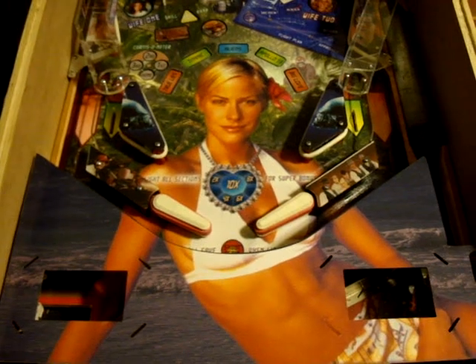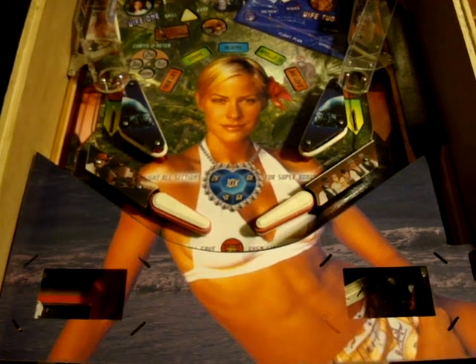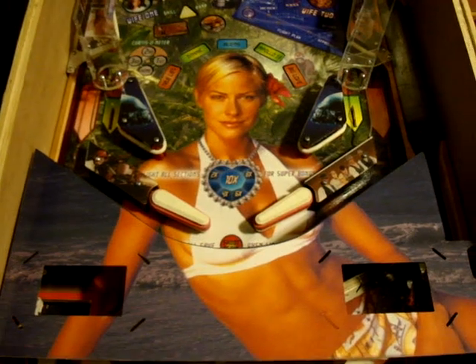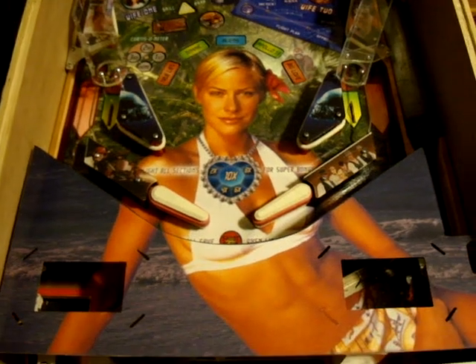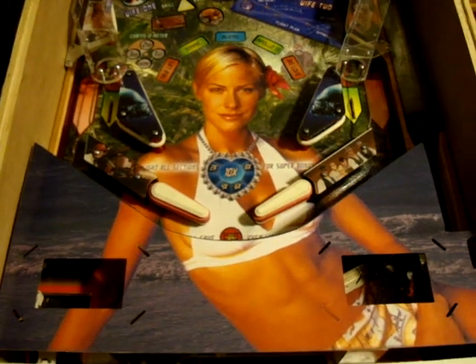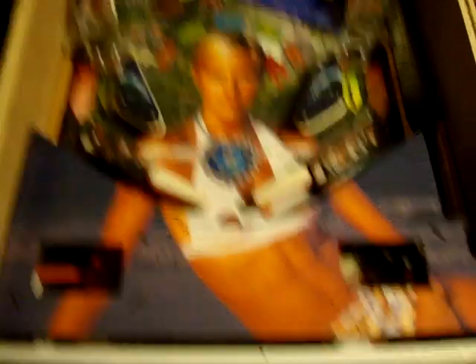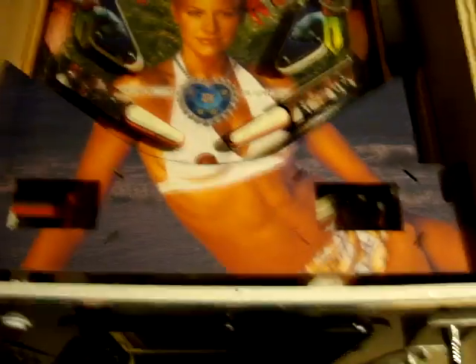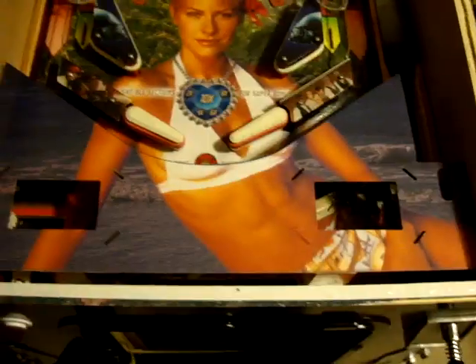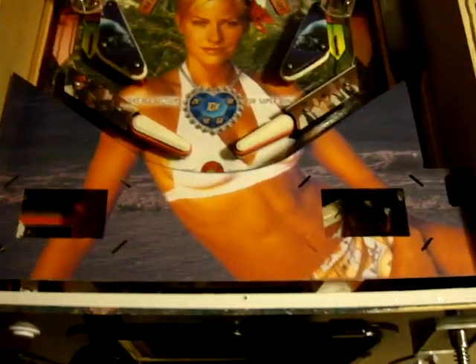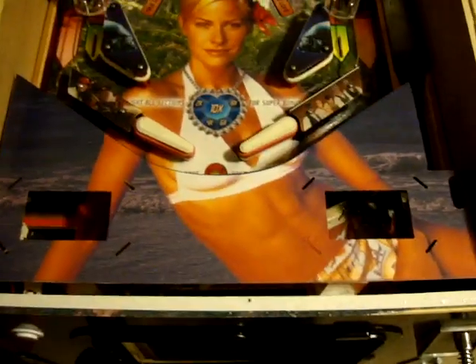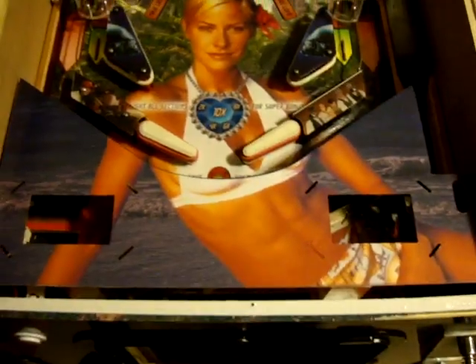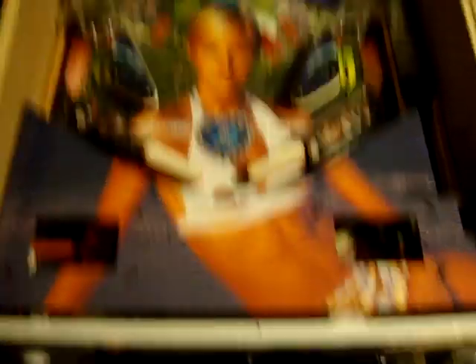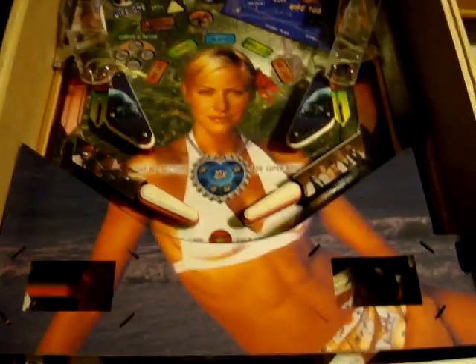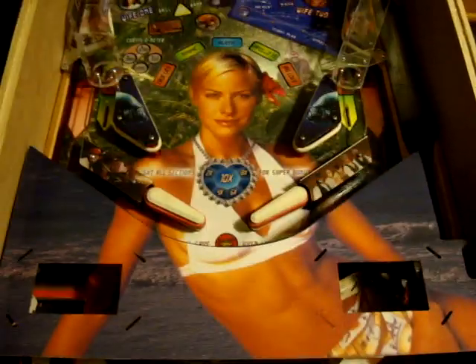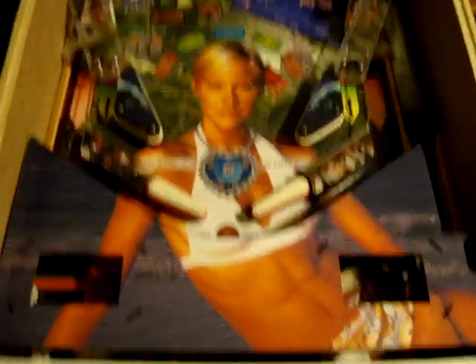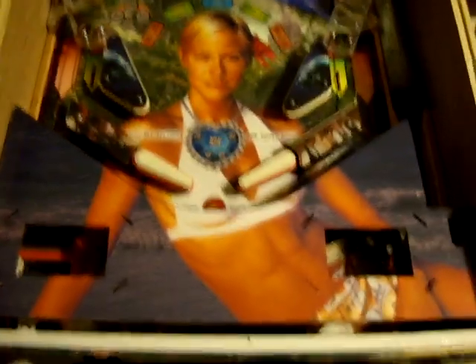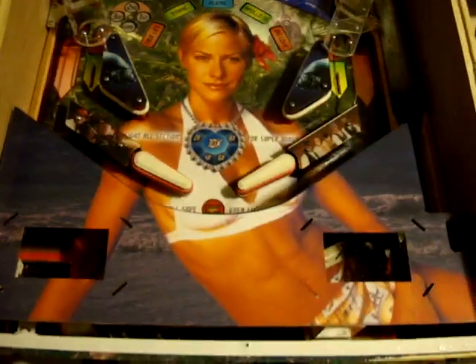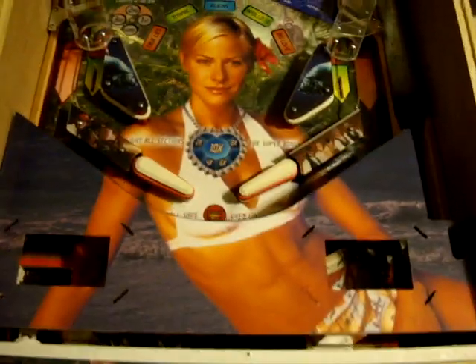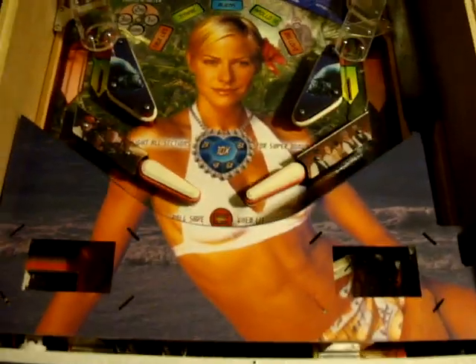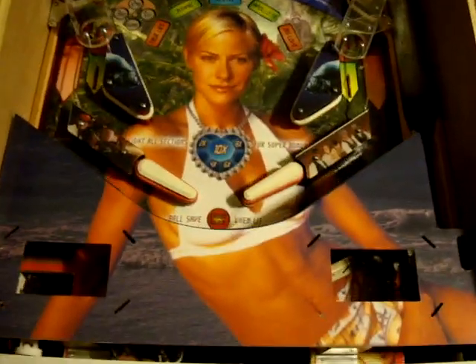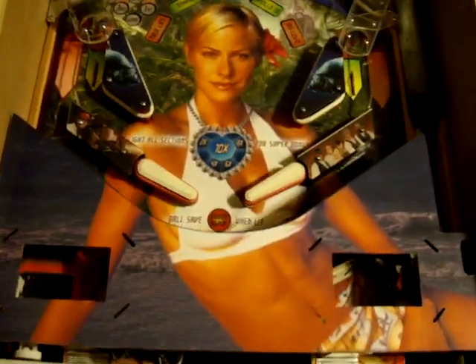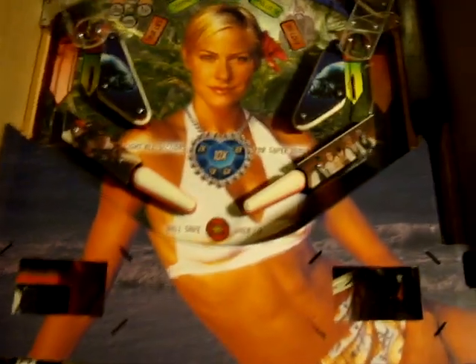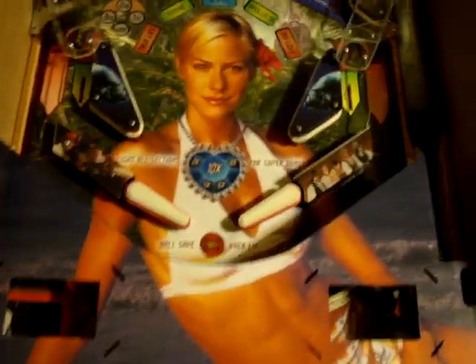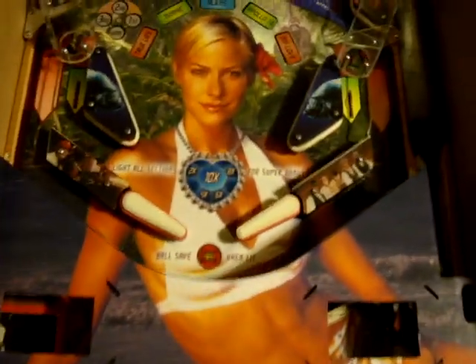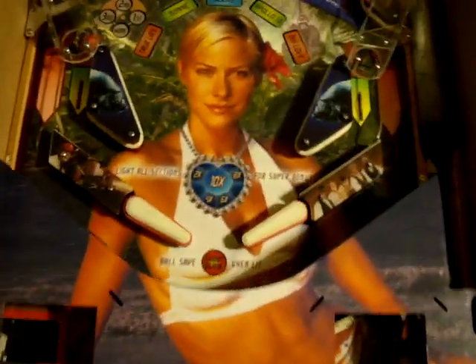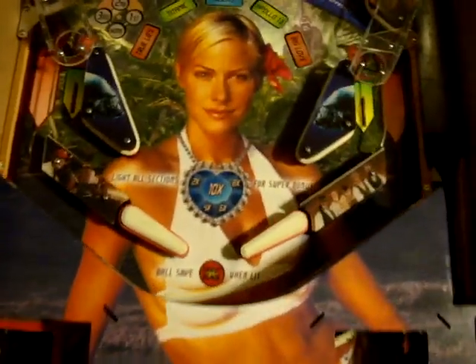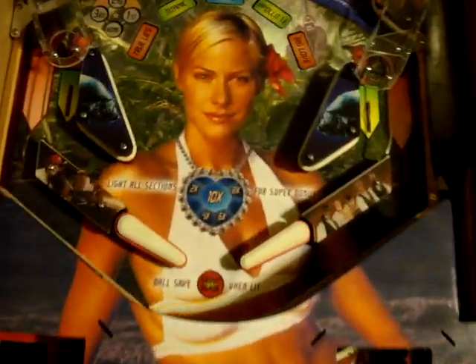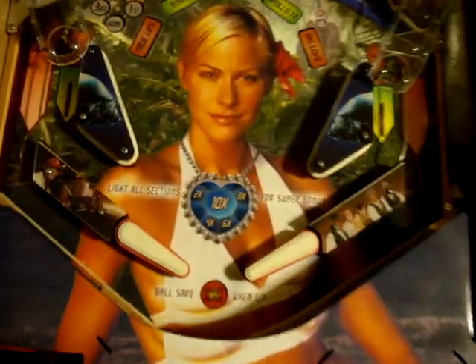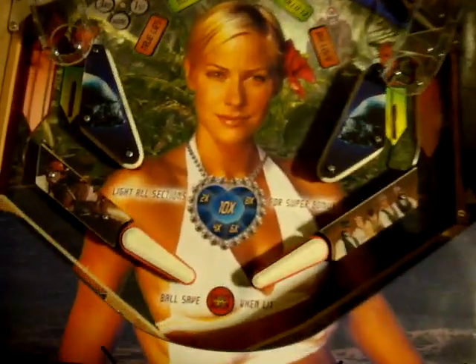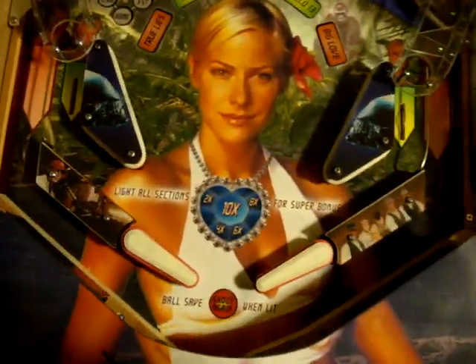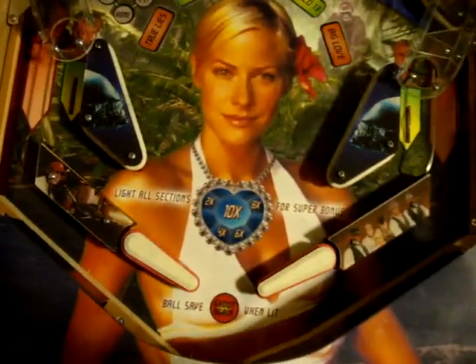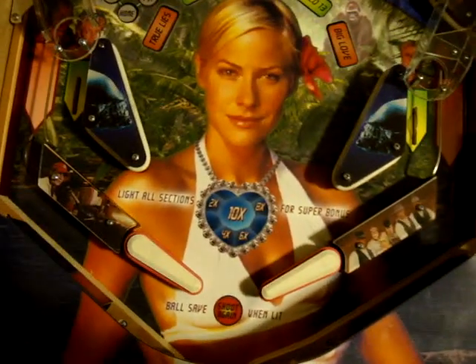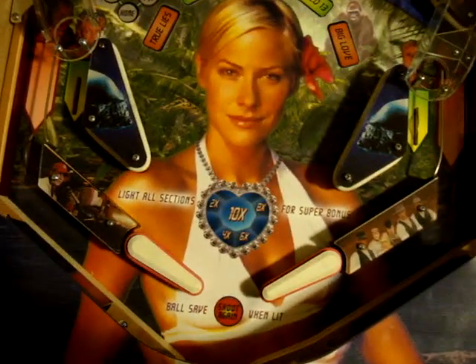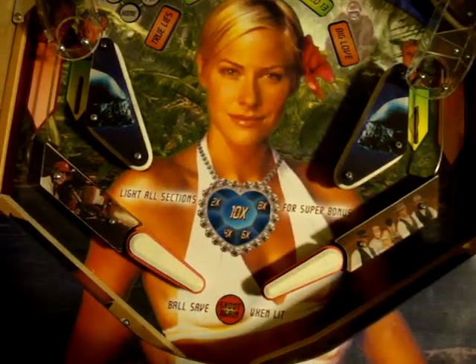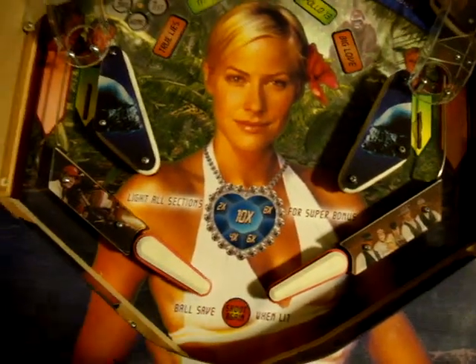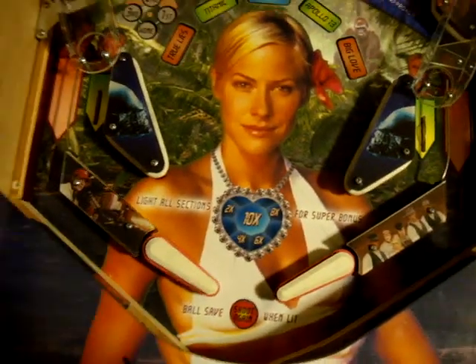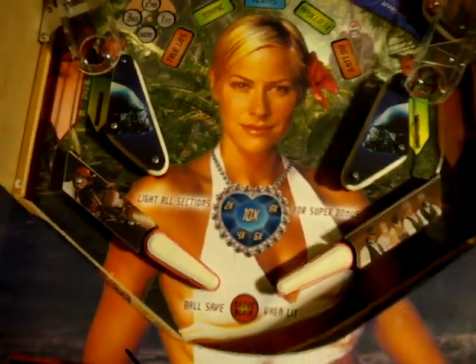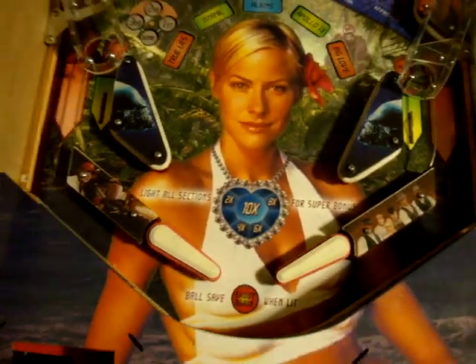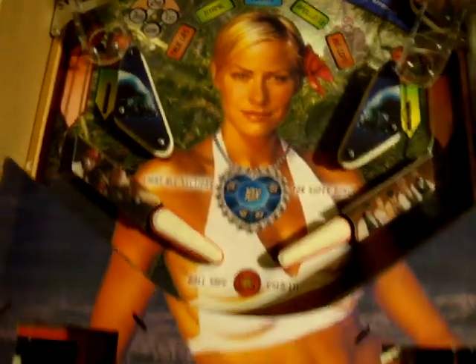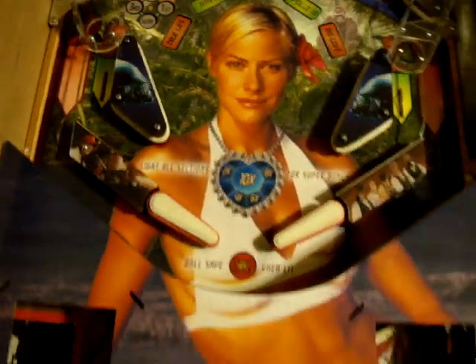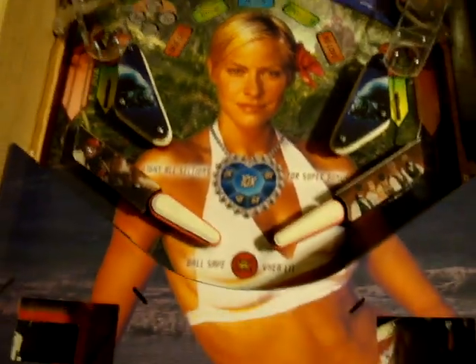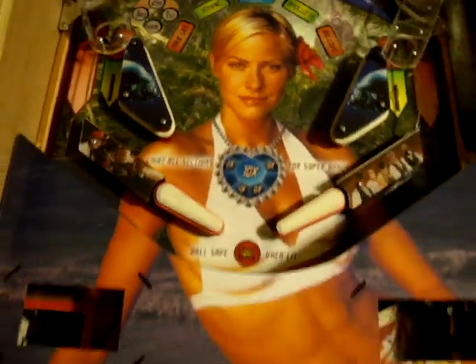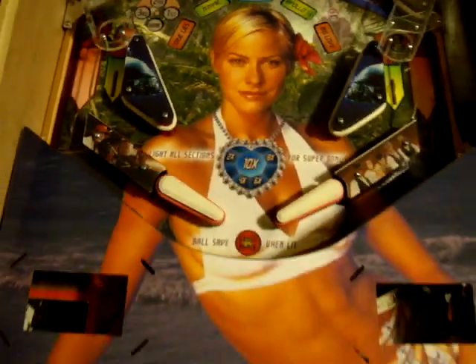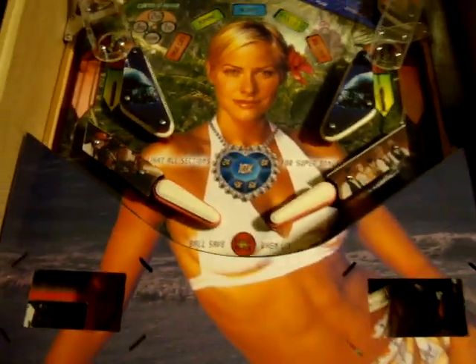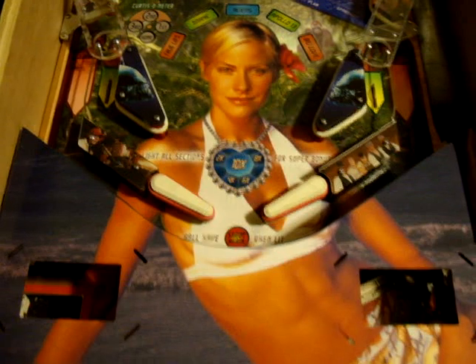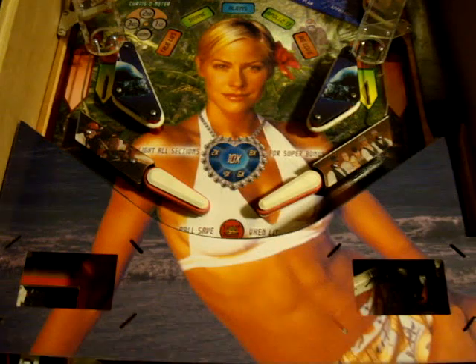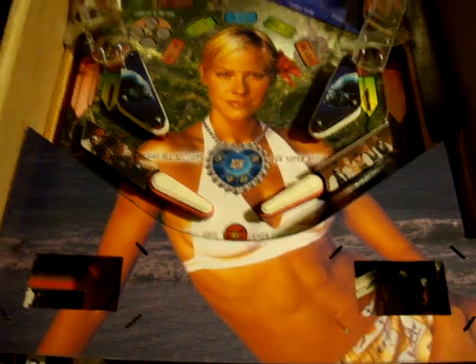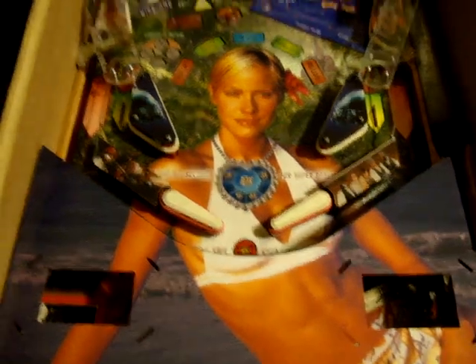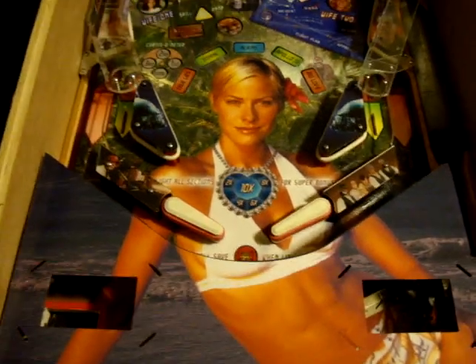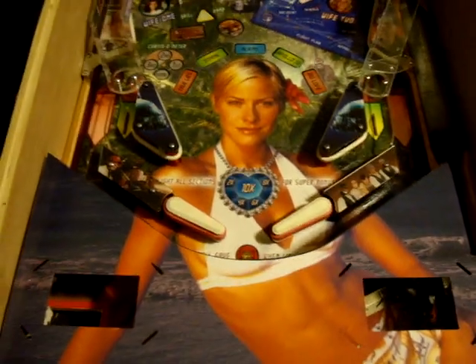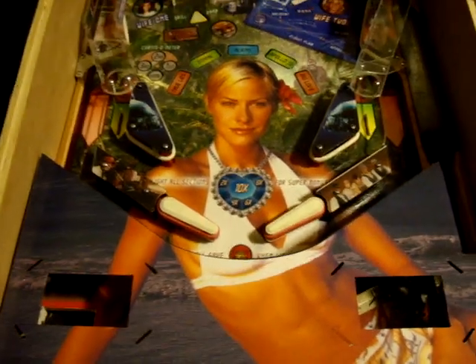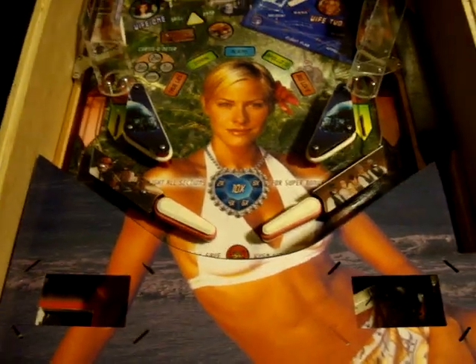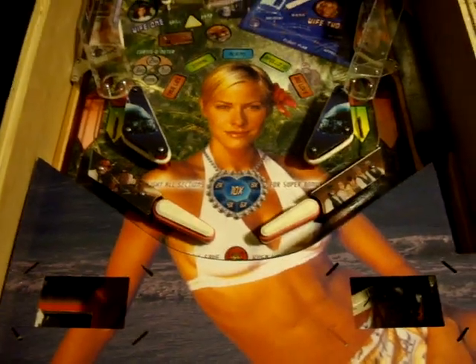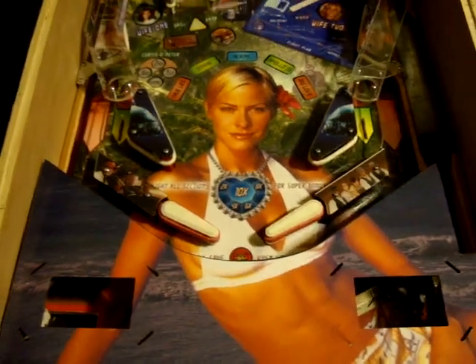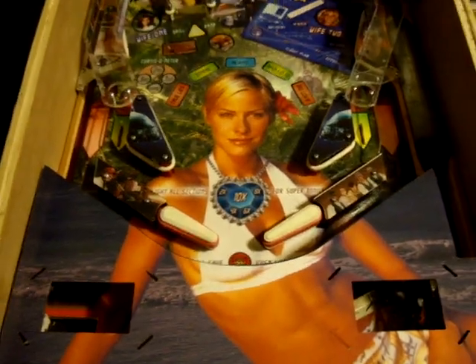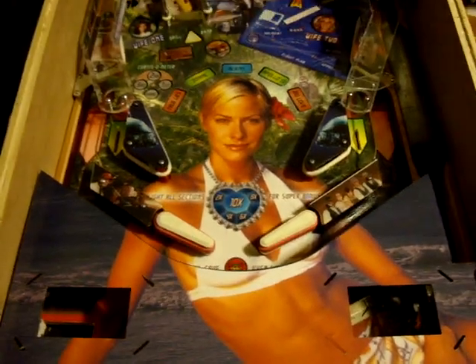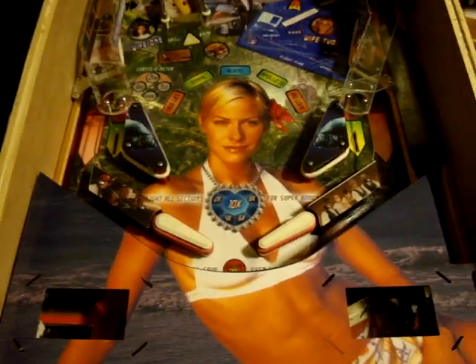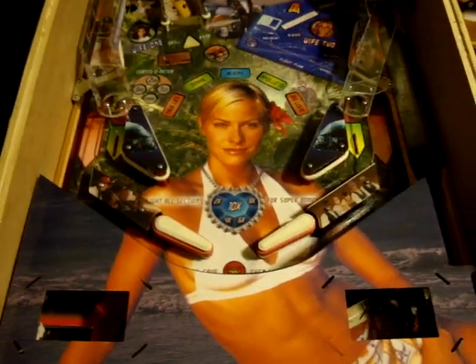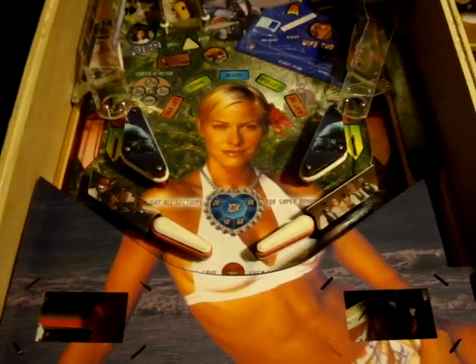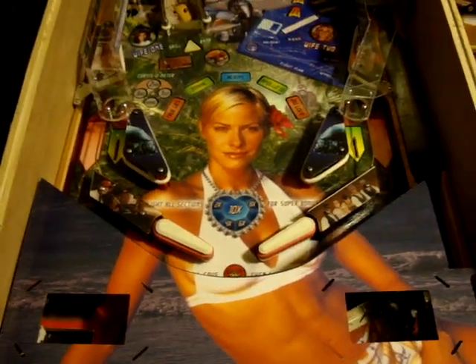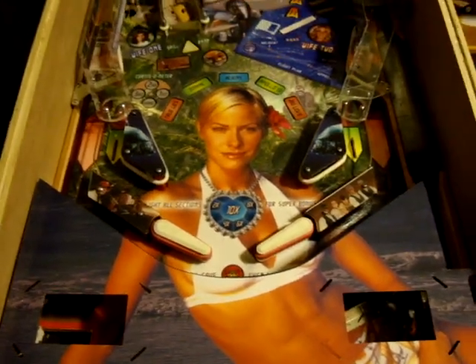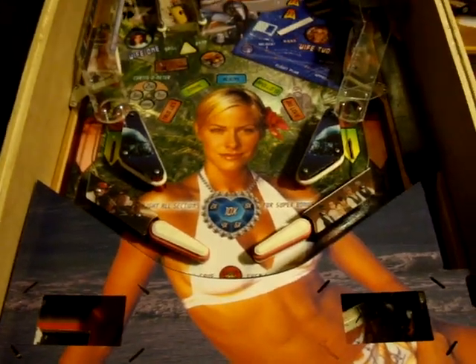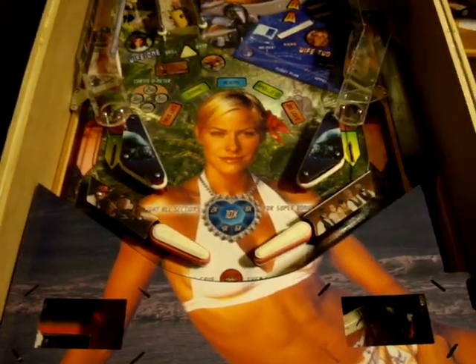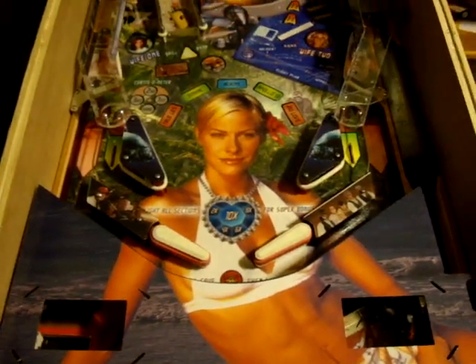So yeah, it's kind of geeky how I did that angle, but it's kind of an interesting perspective trick for the pinball machine. Fun.